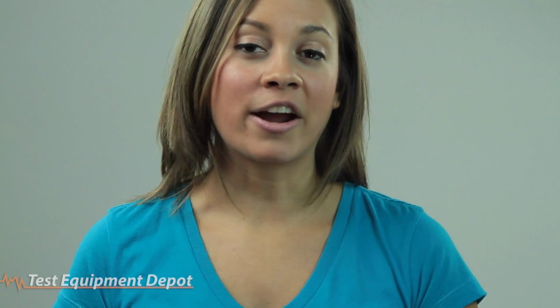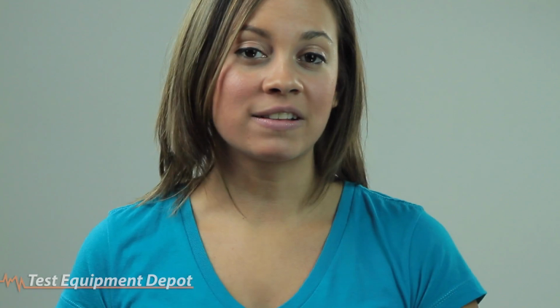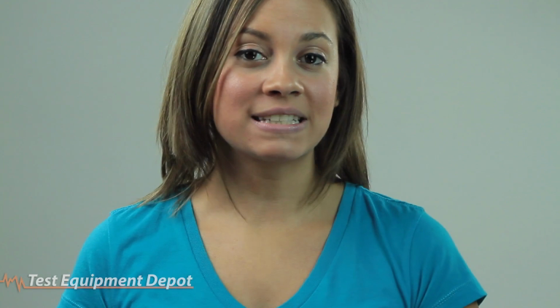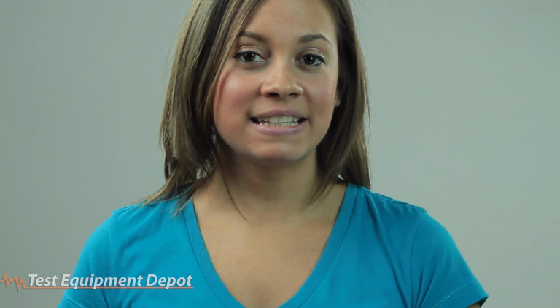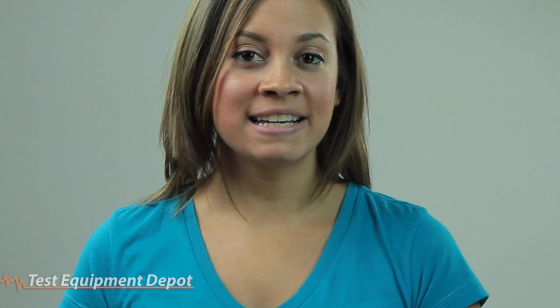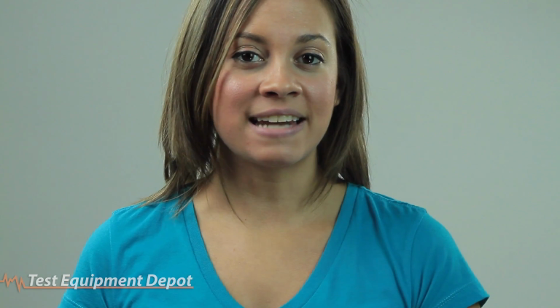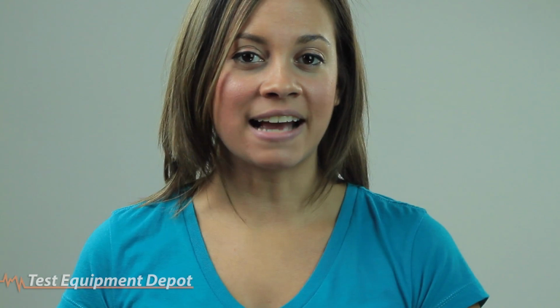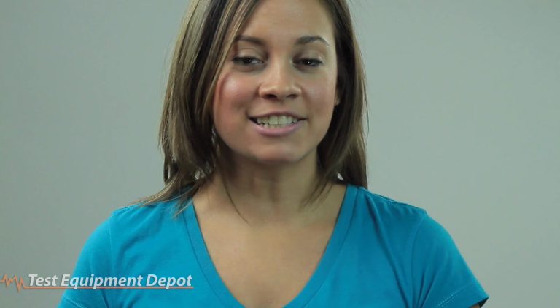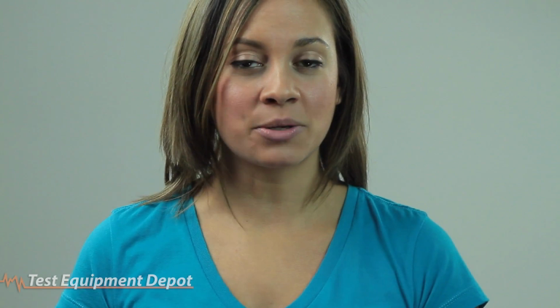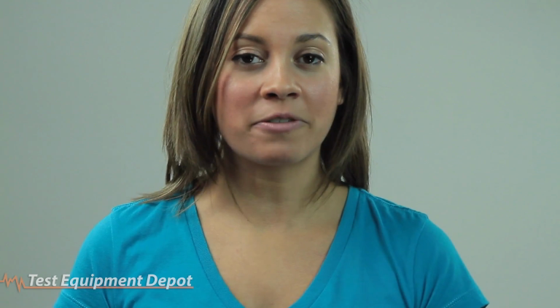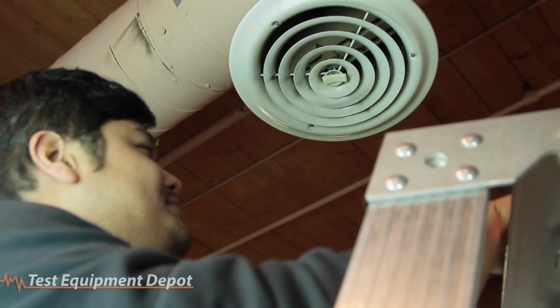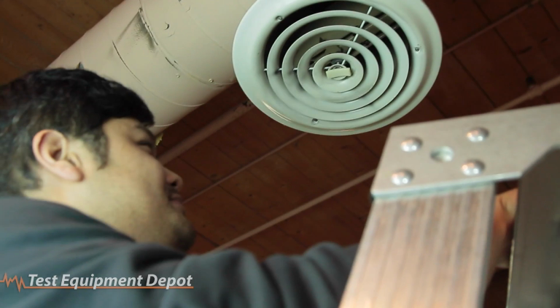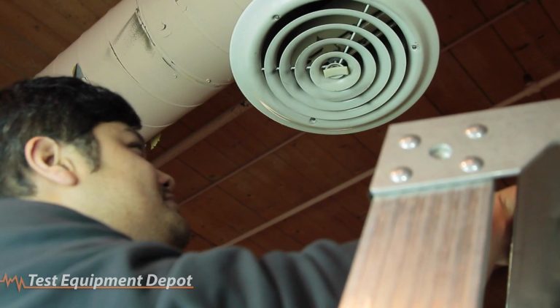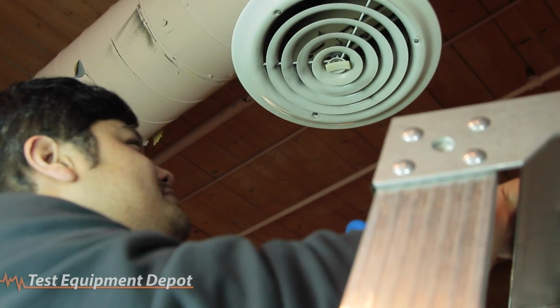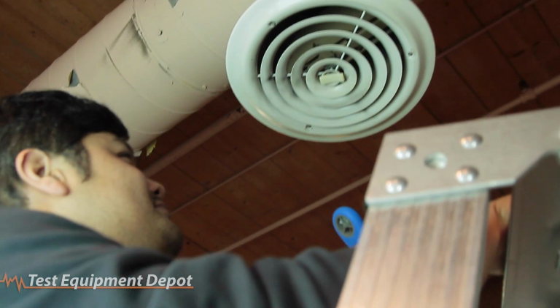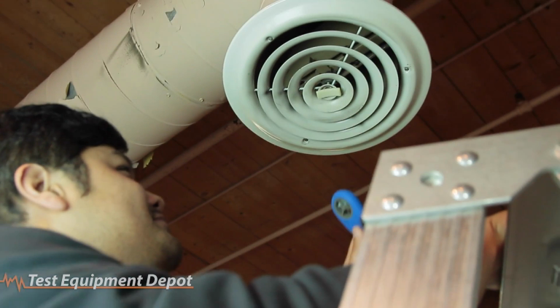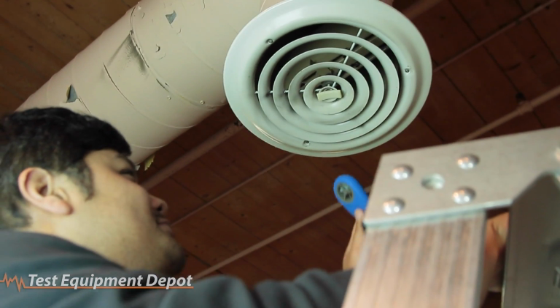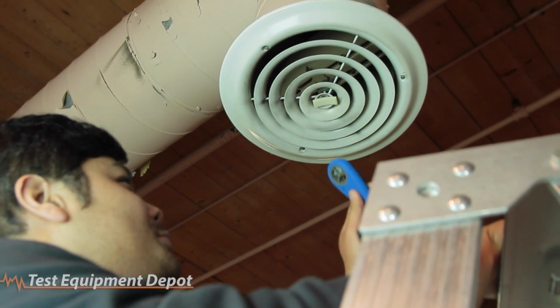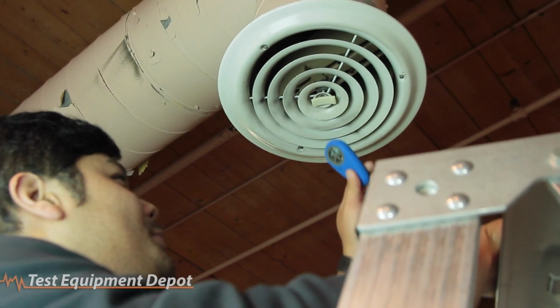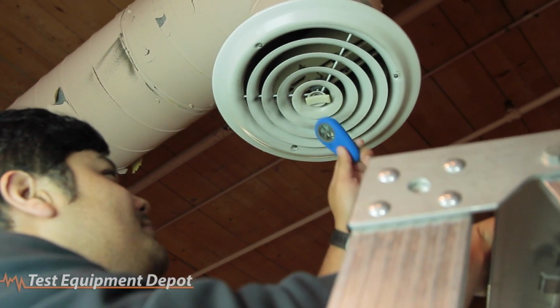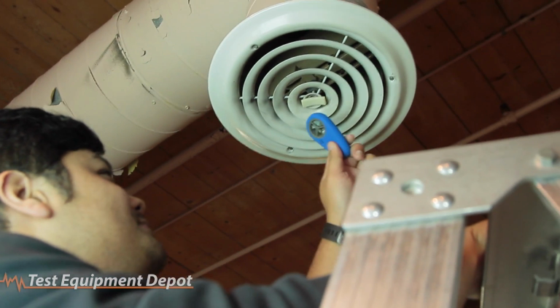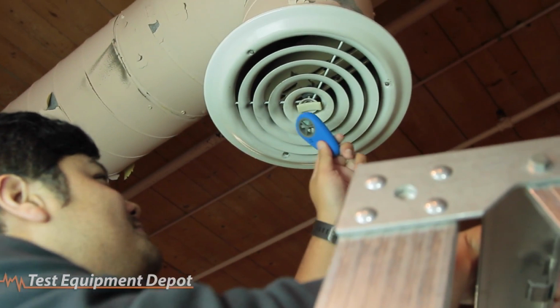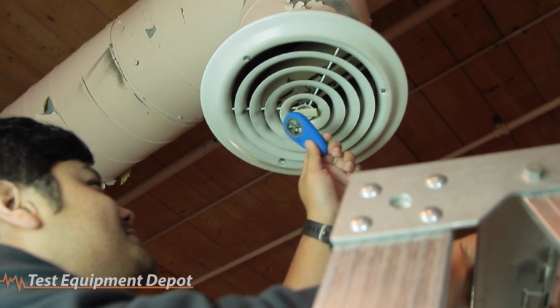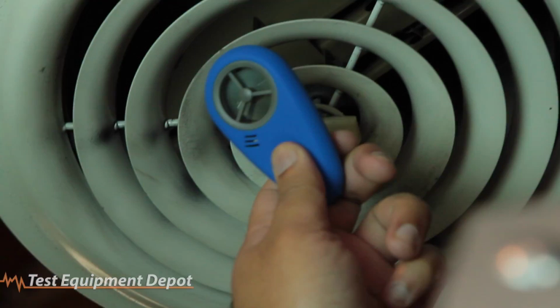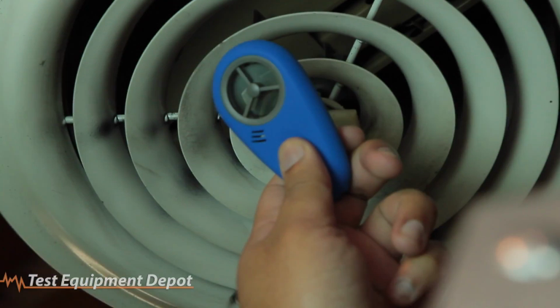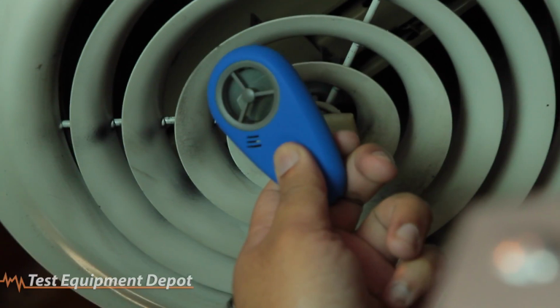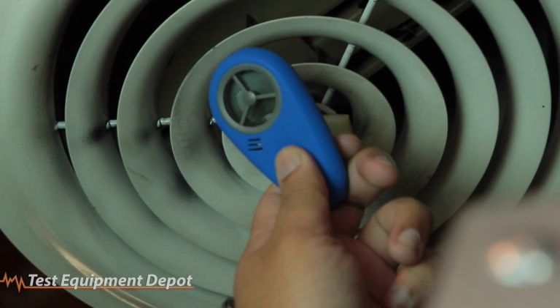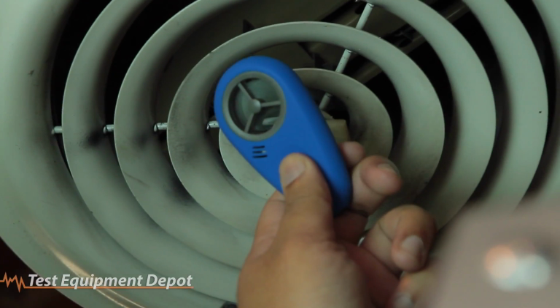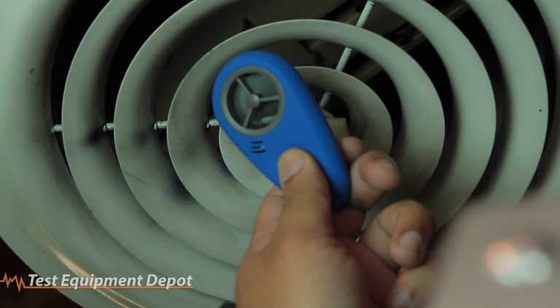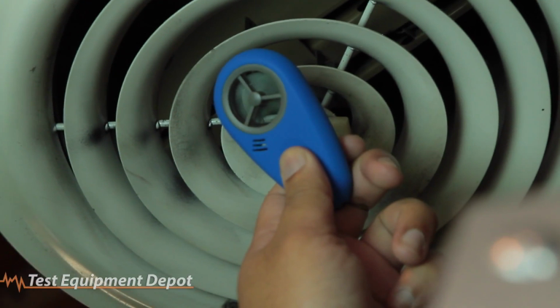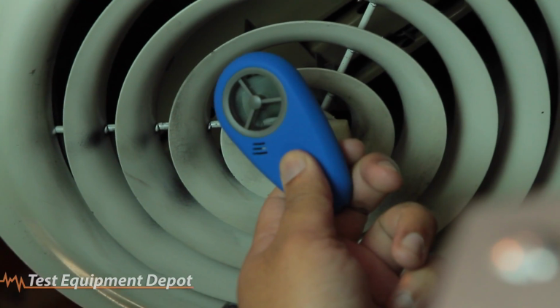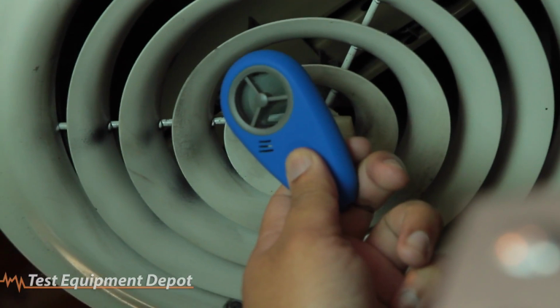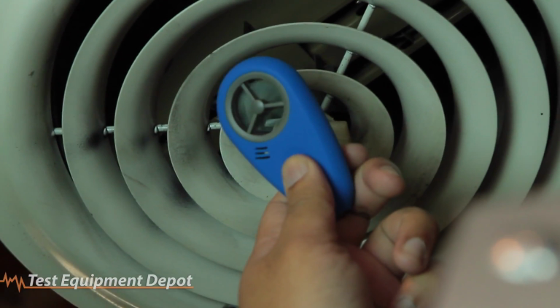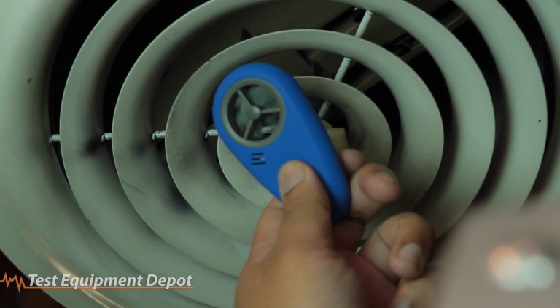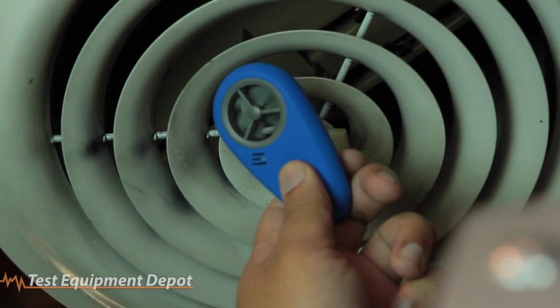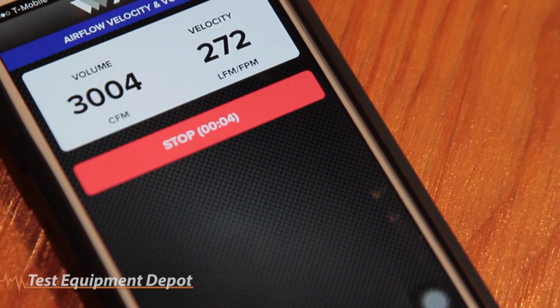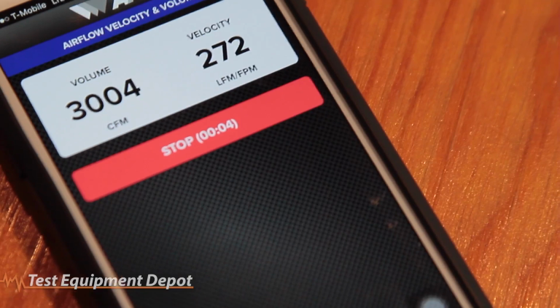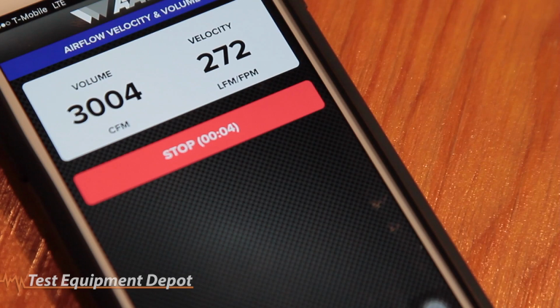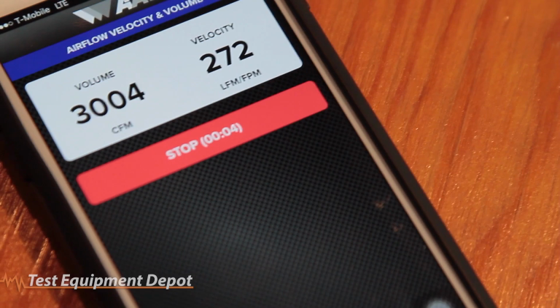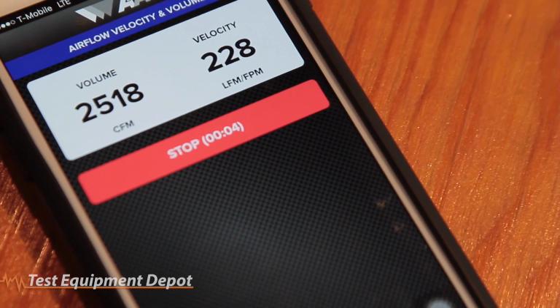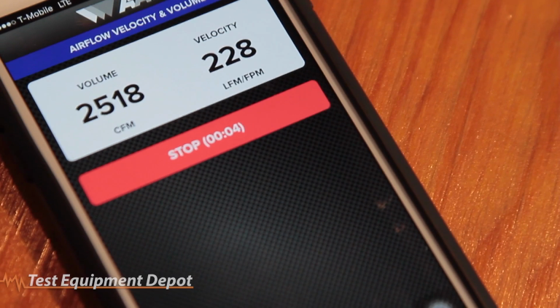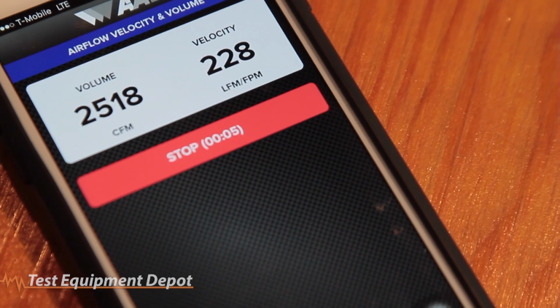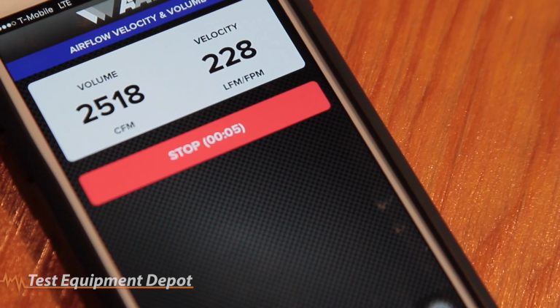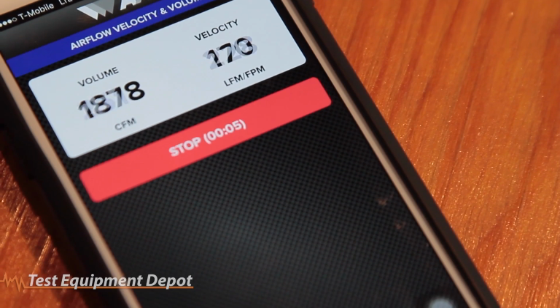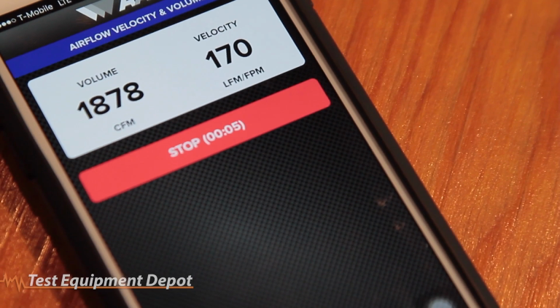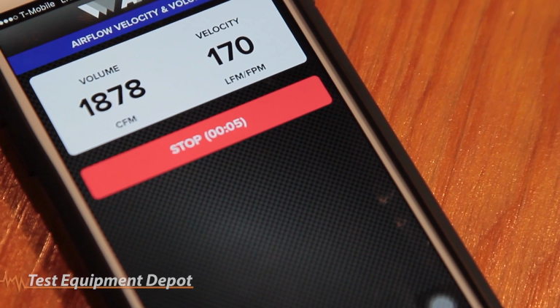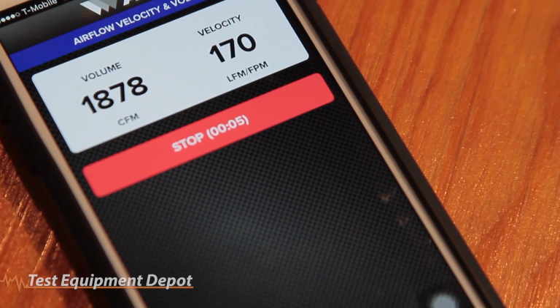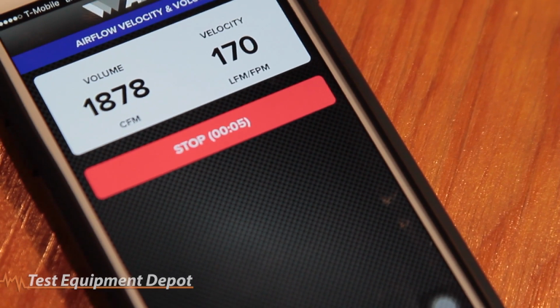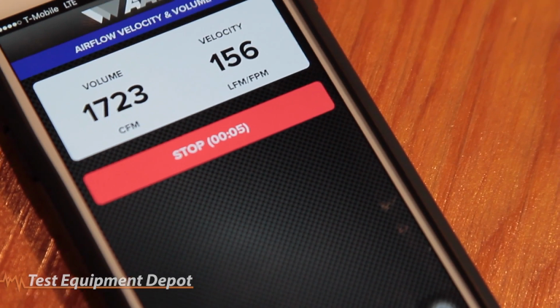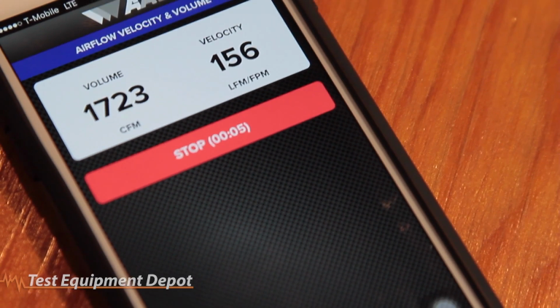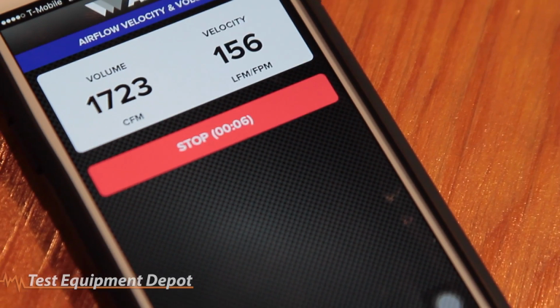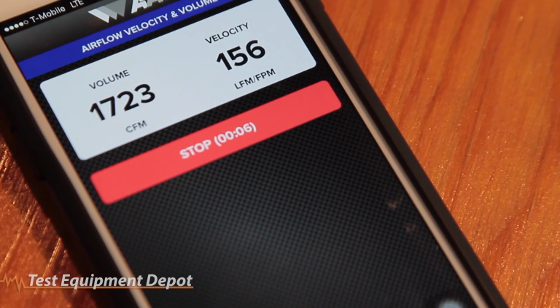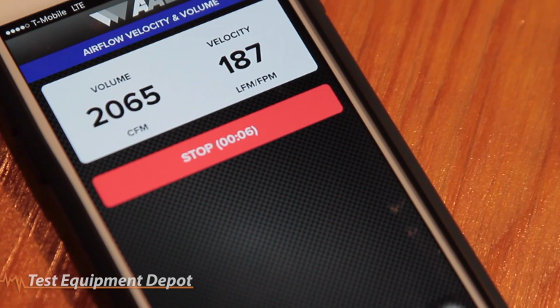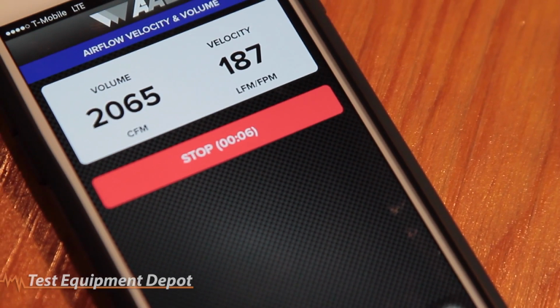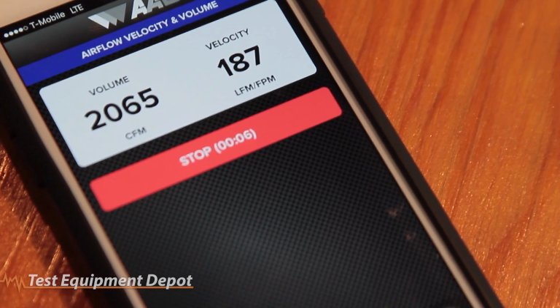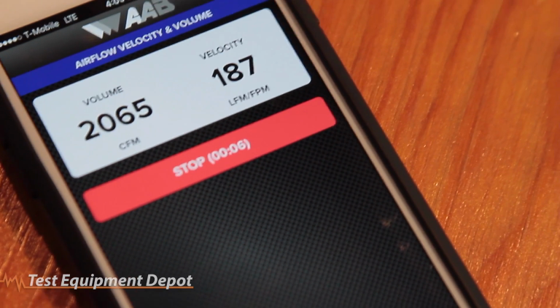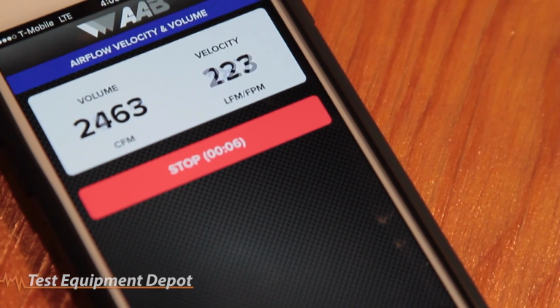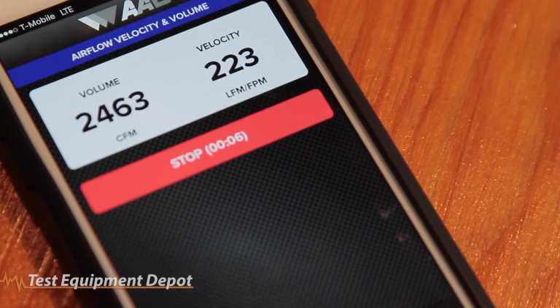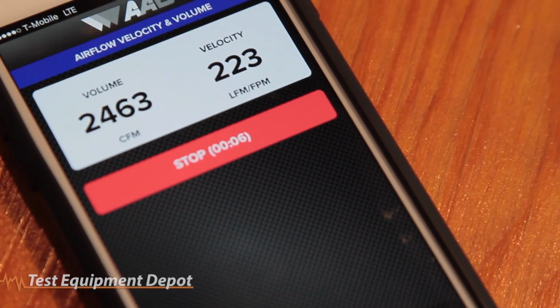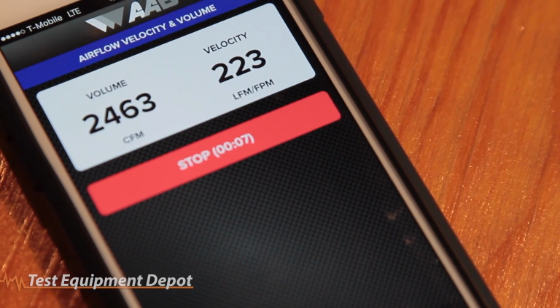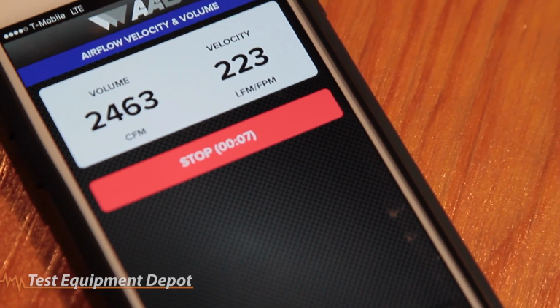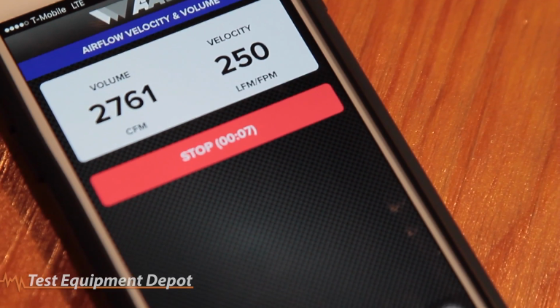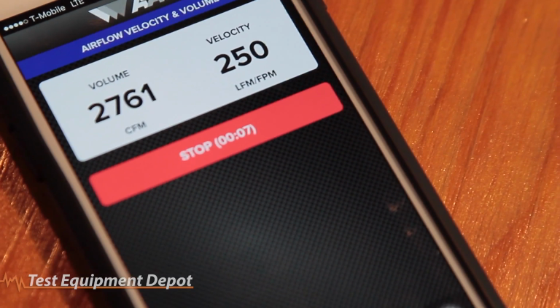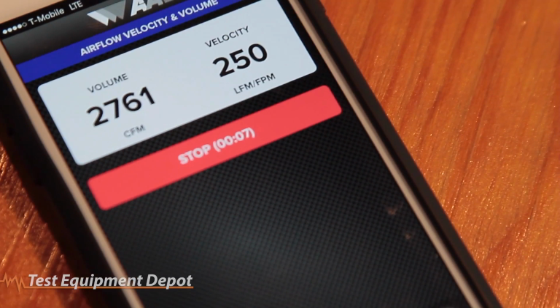Wirelessly connects to a free app that connects the meter to your smartphone and provides on-screen guidance that makes it easy to take accurate readings.